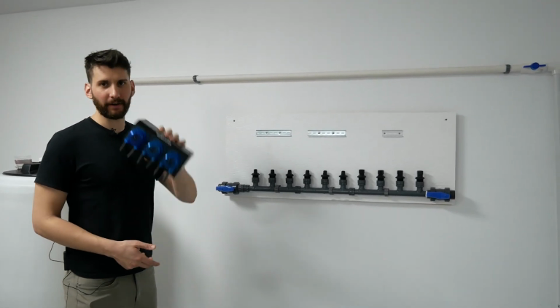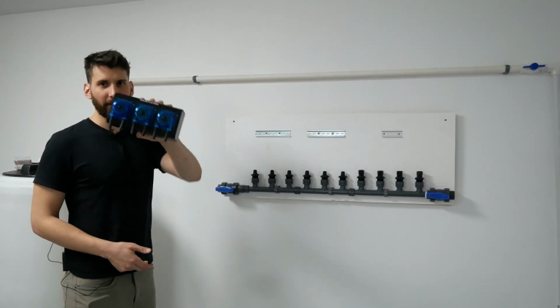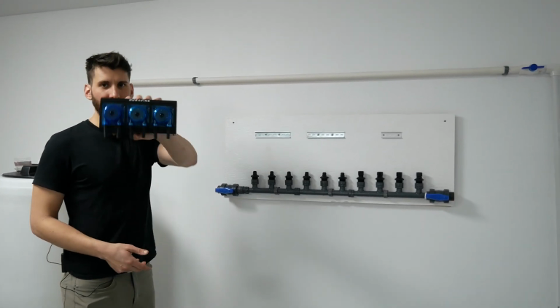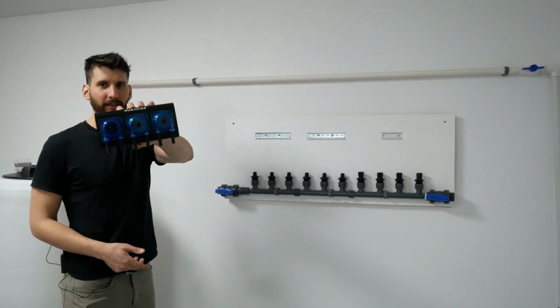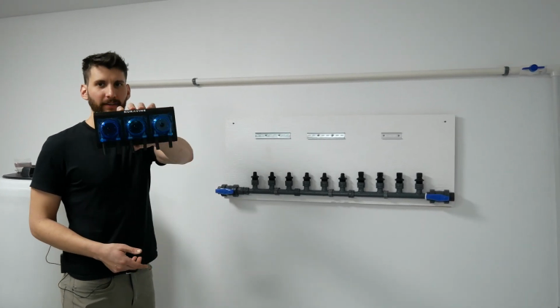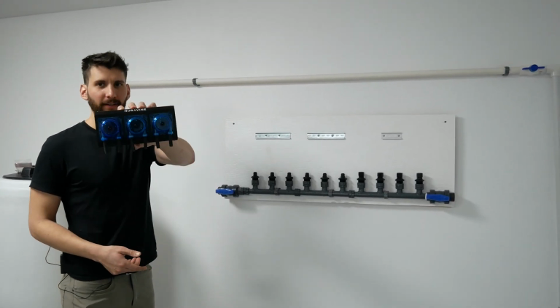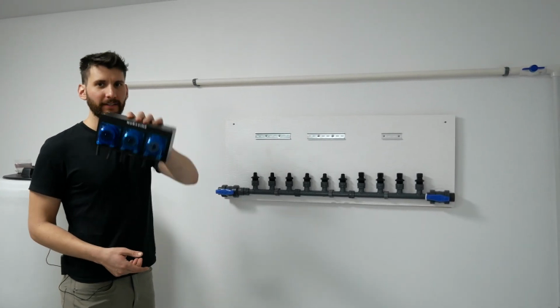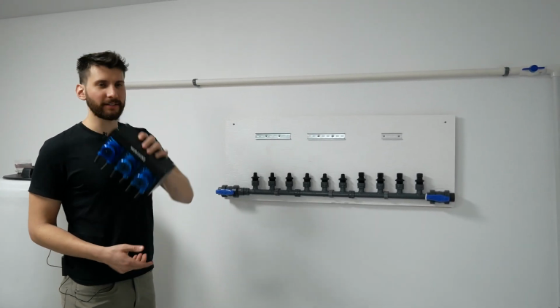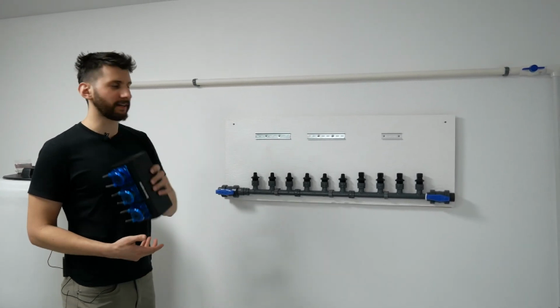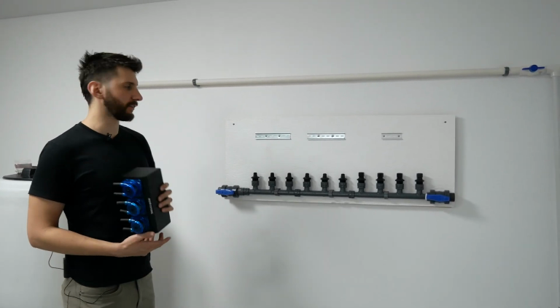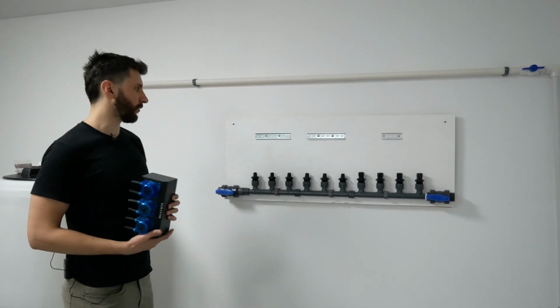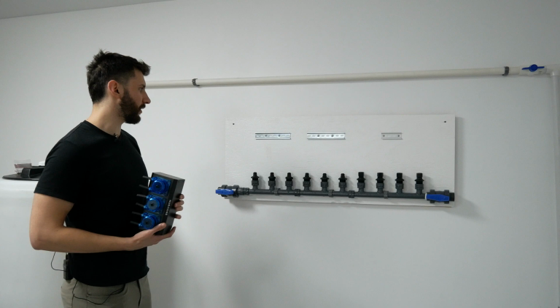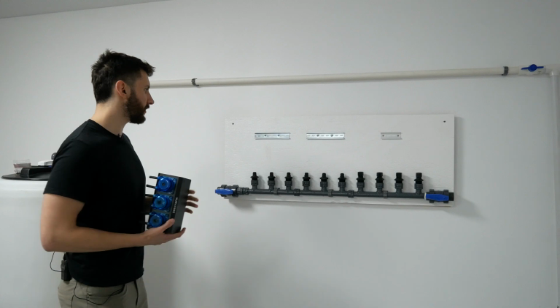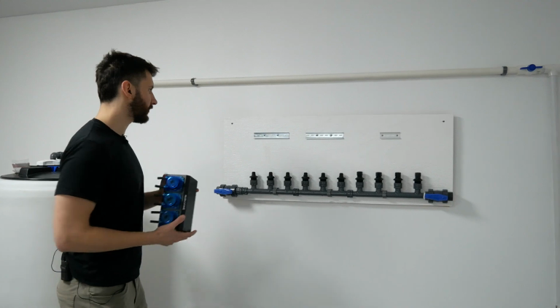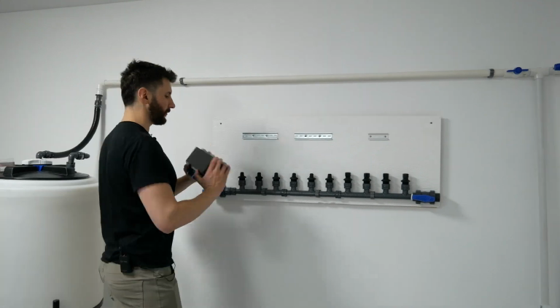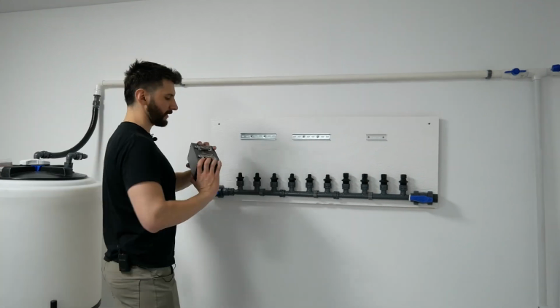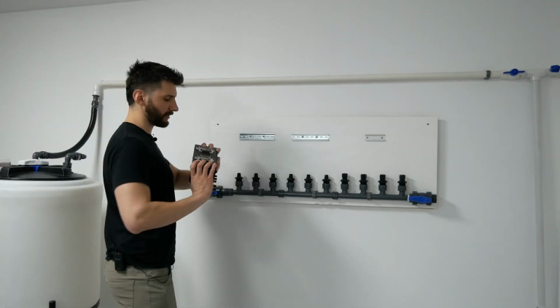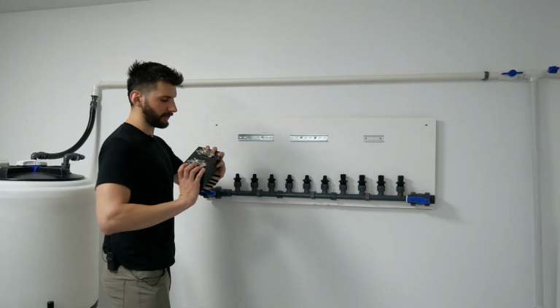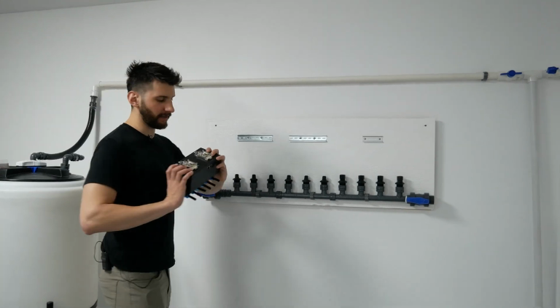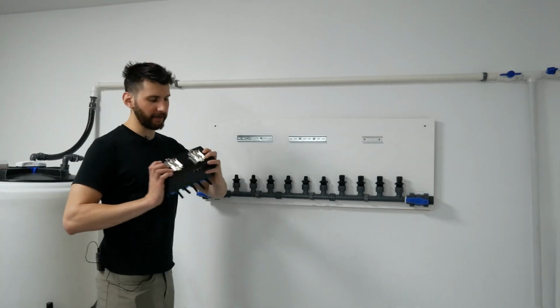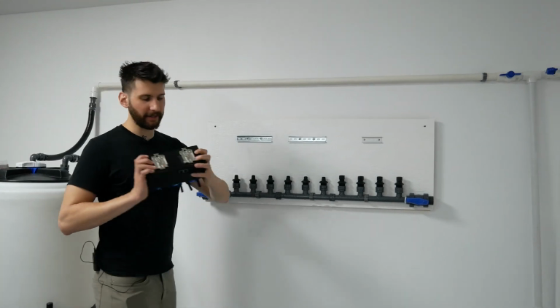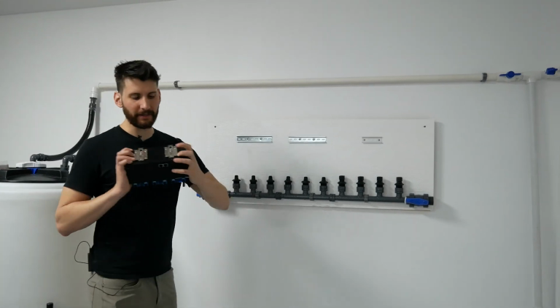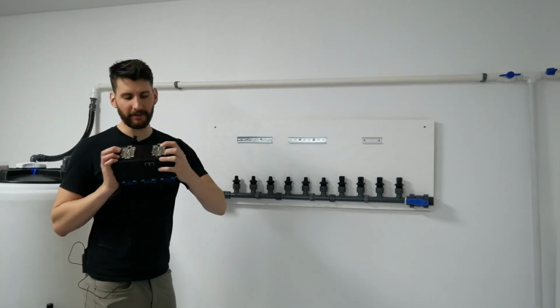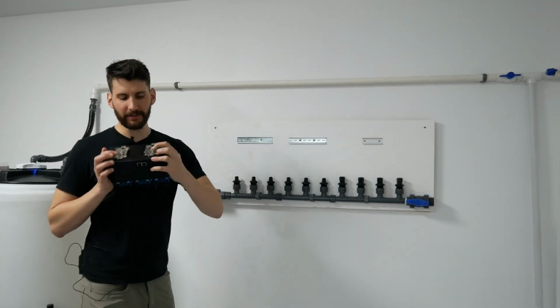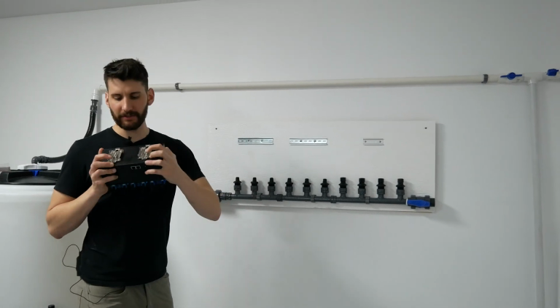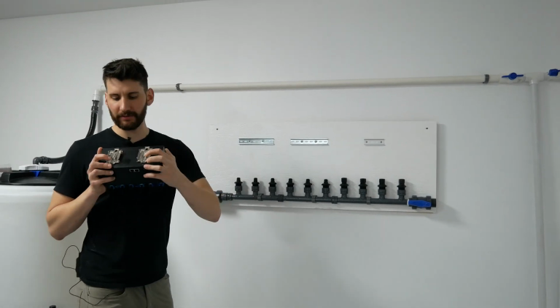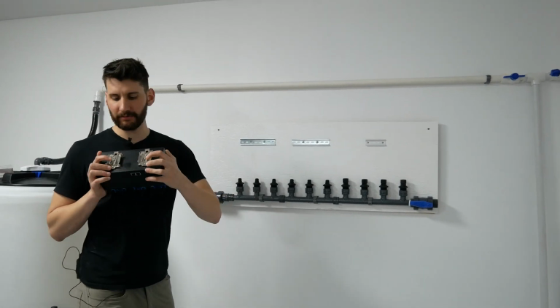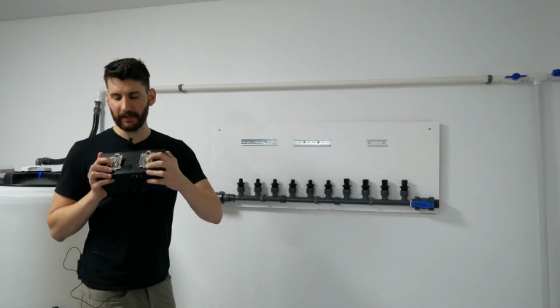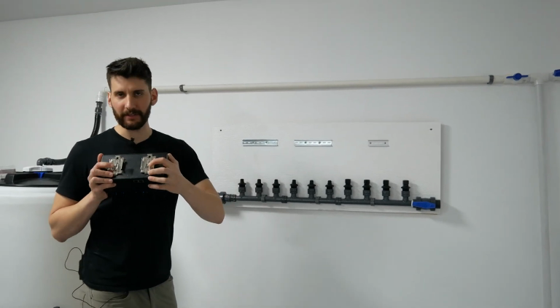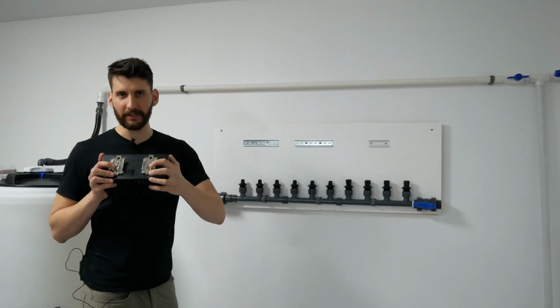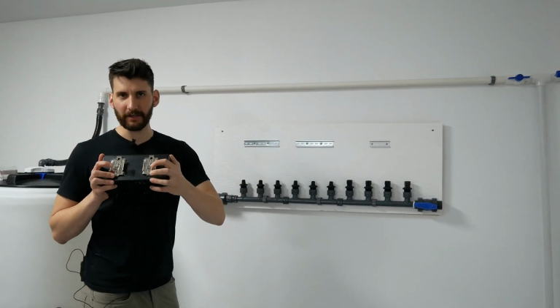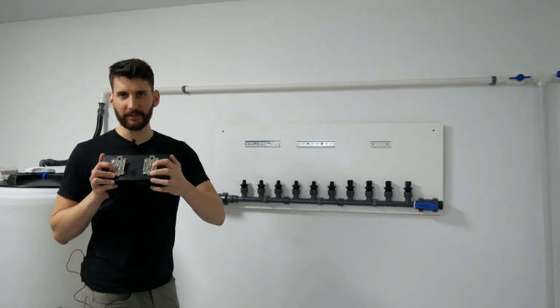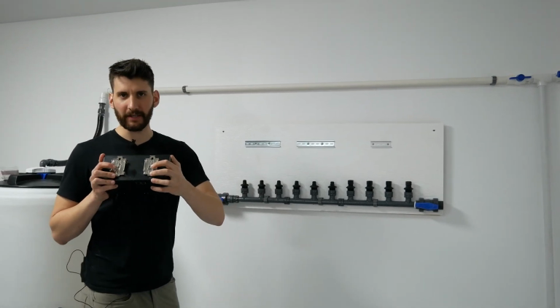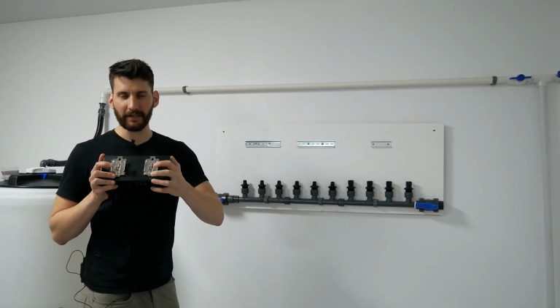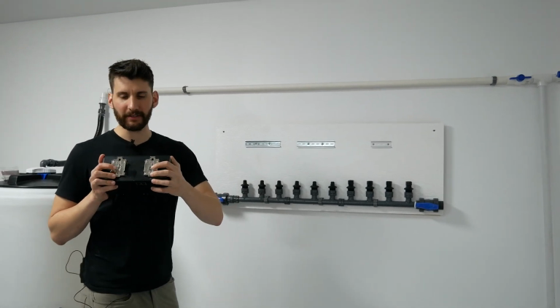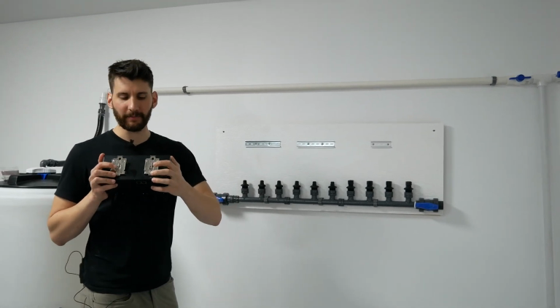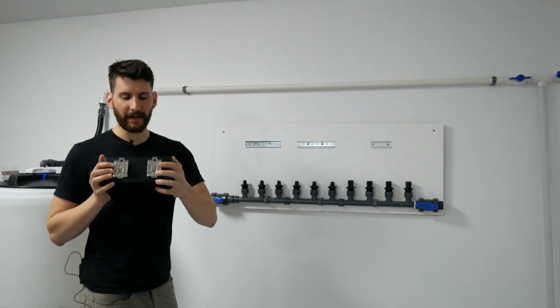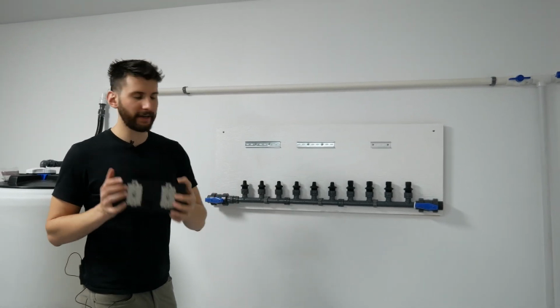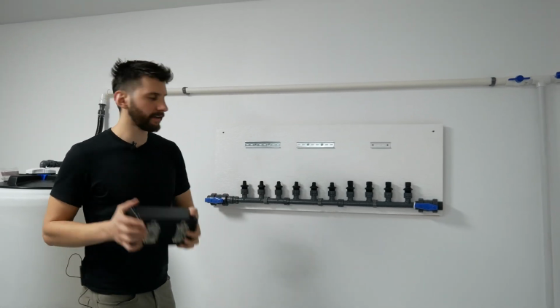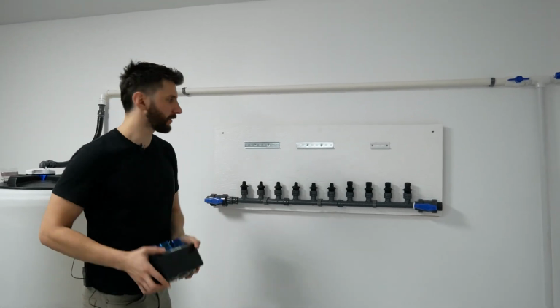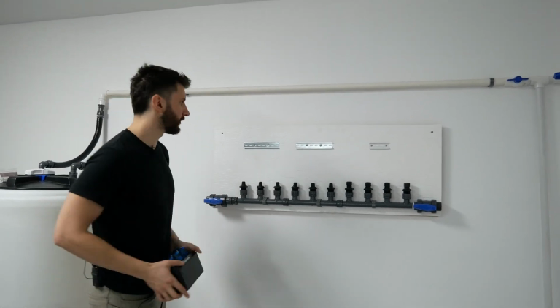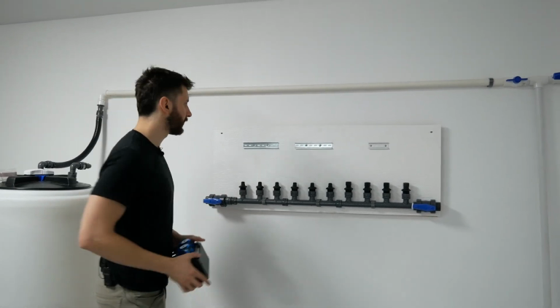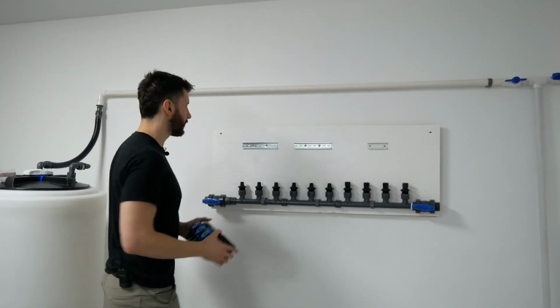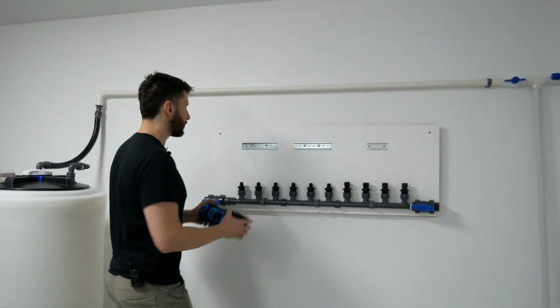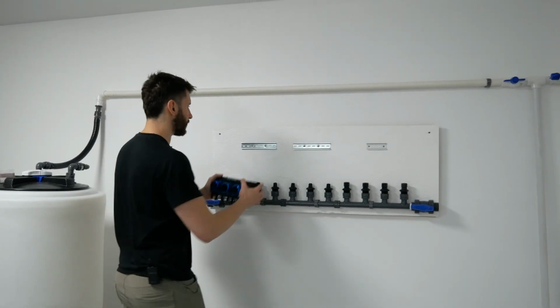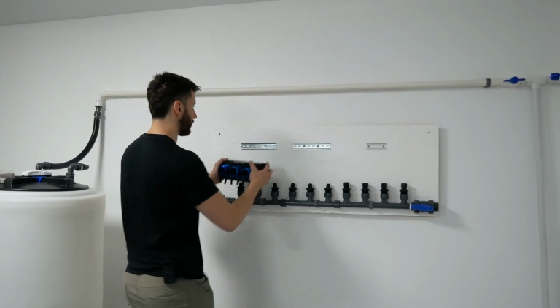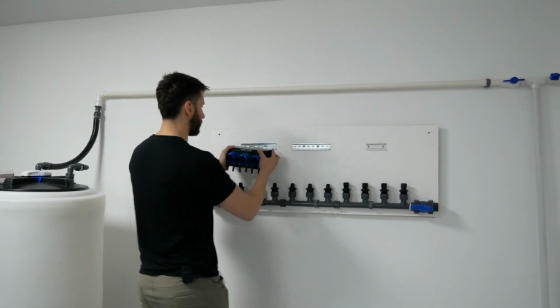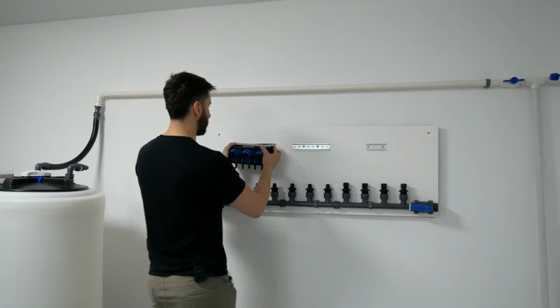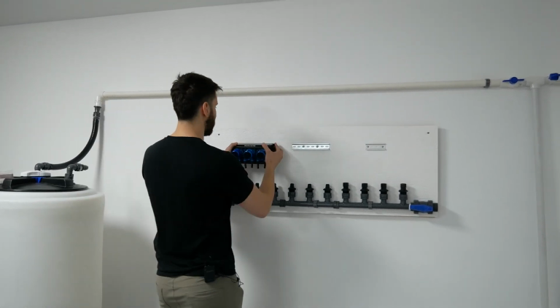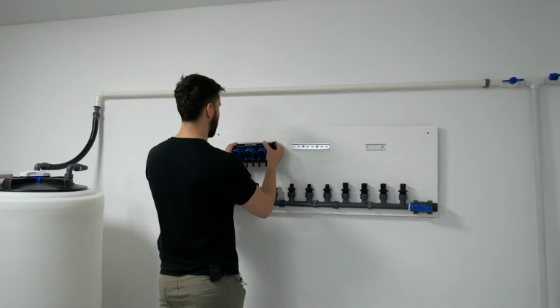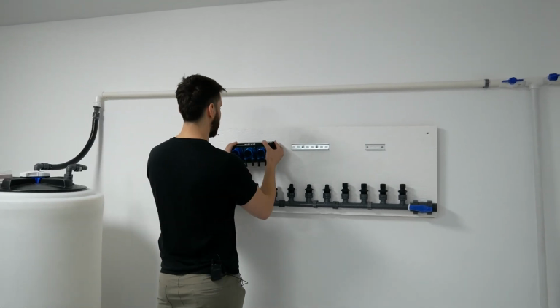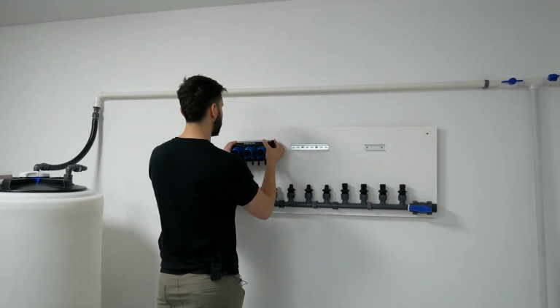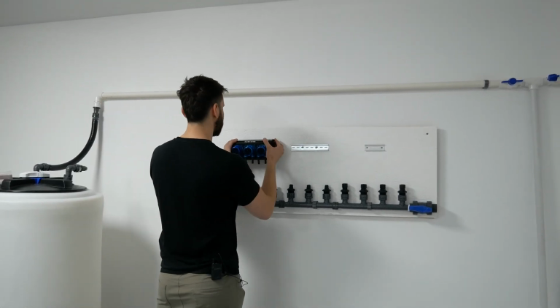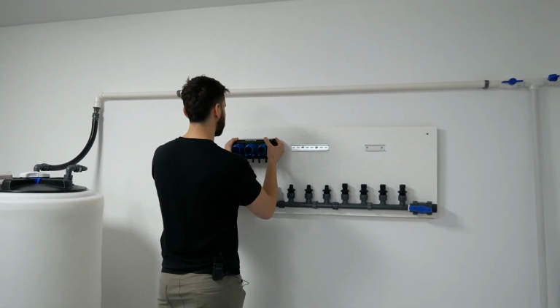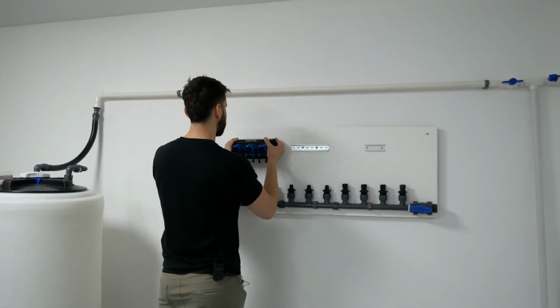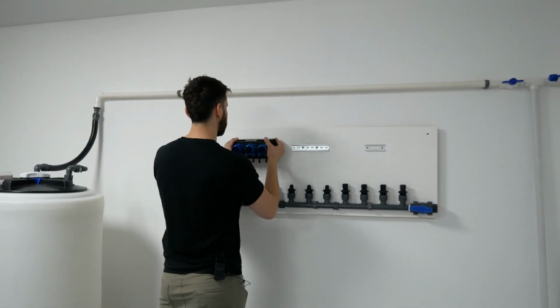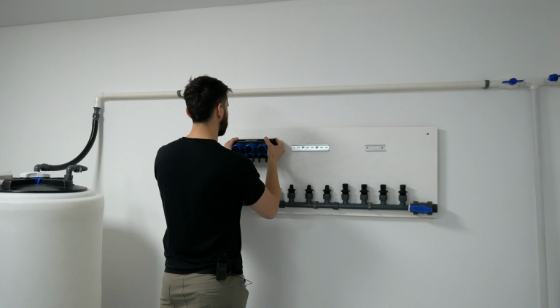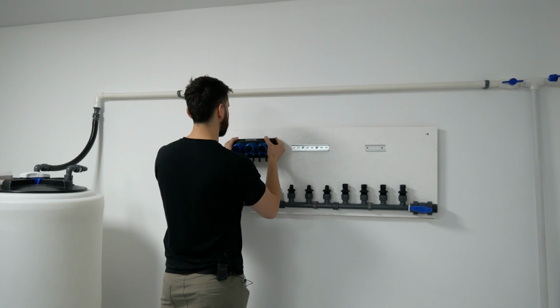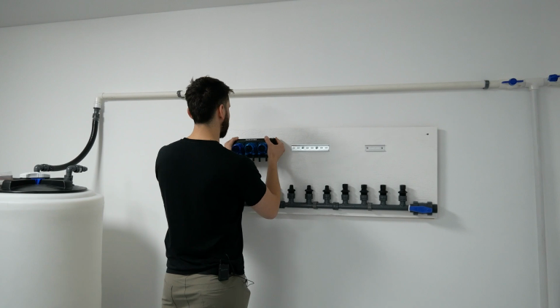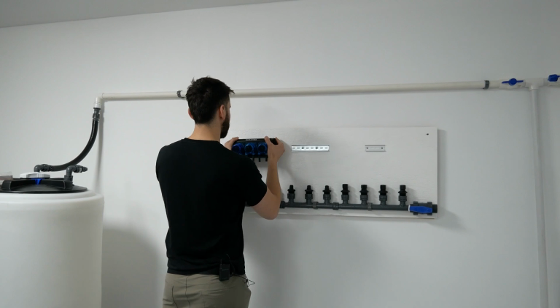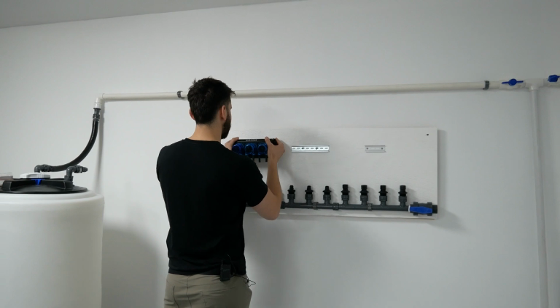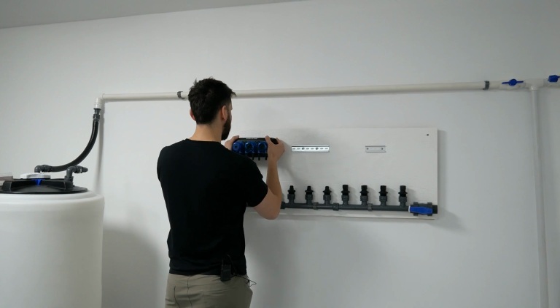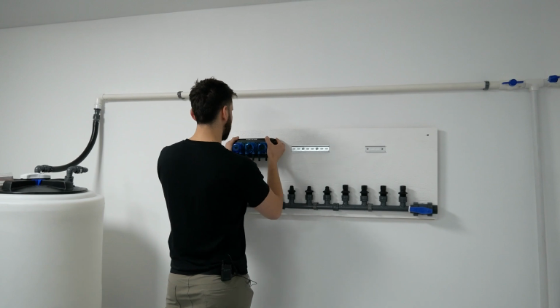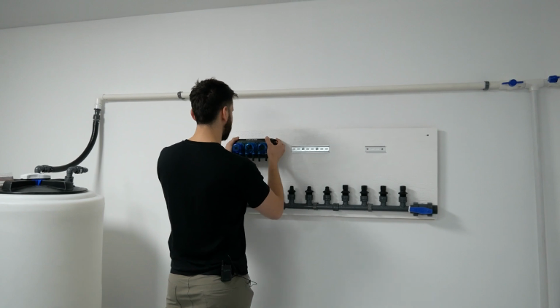Now that the DIN rails are nicely lined up, we'll put our elixir pumps on the wall. All you have to do is take the hooks in the back, put them on the bottom rail, and lift up.